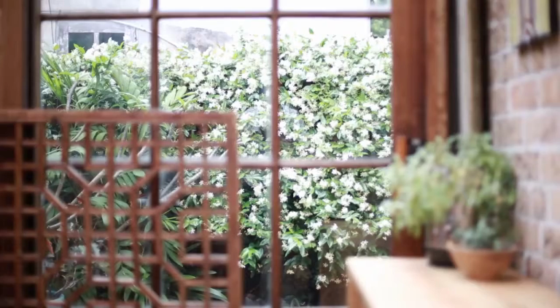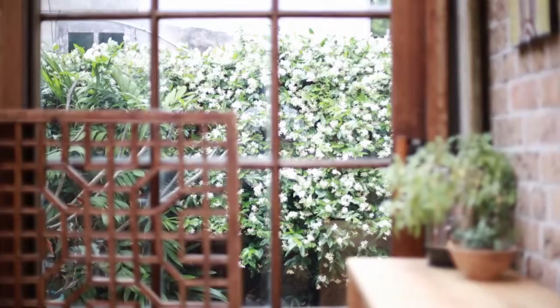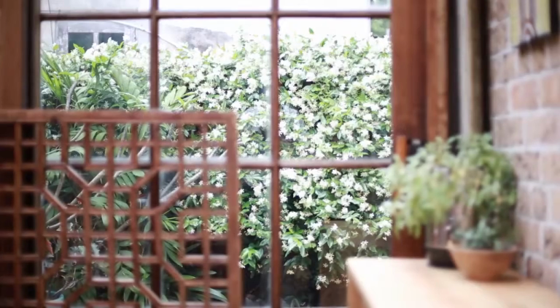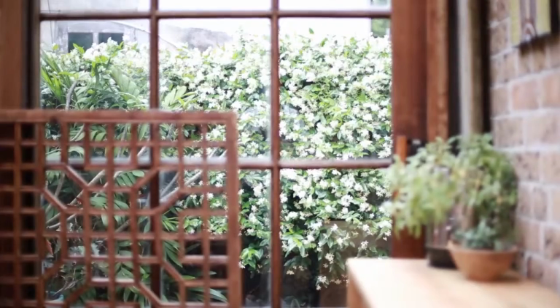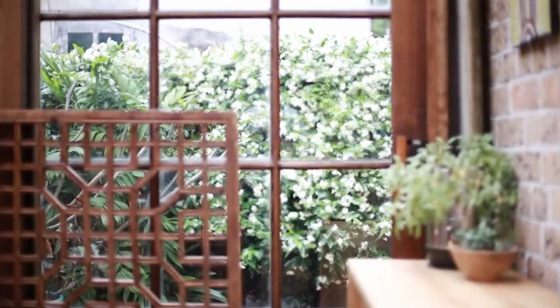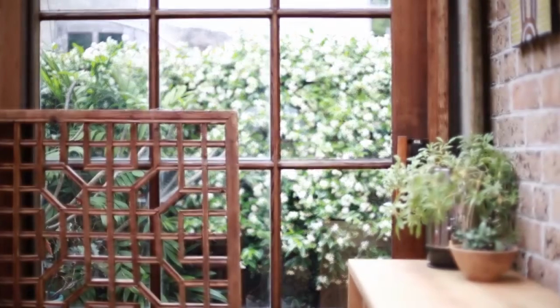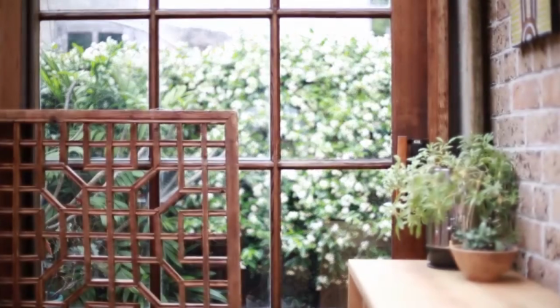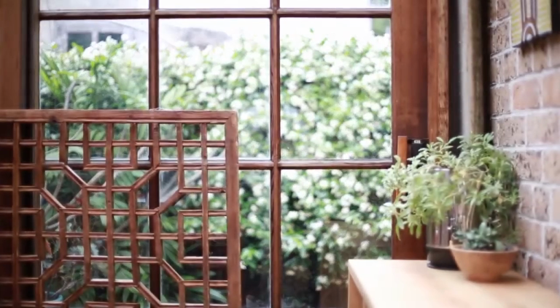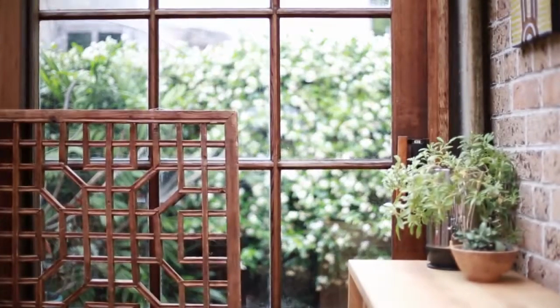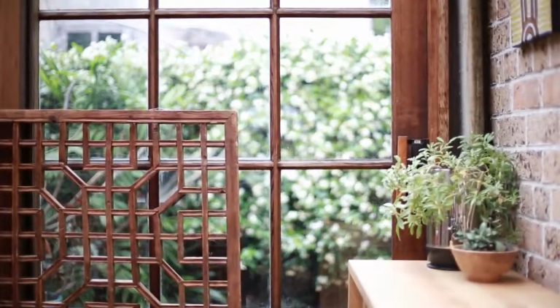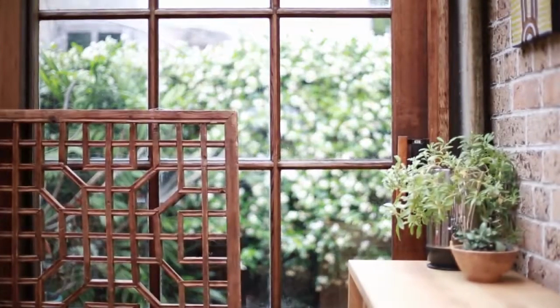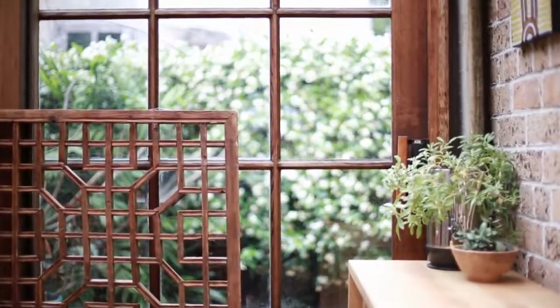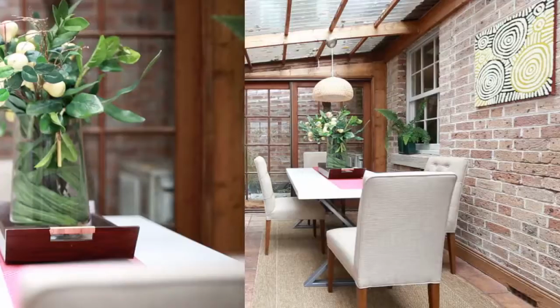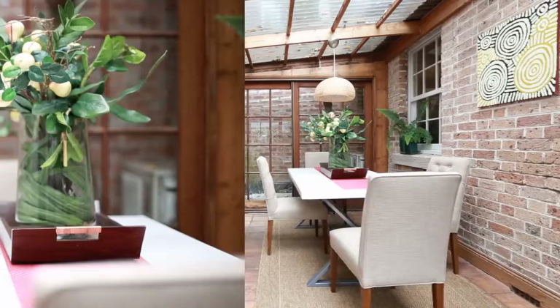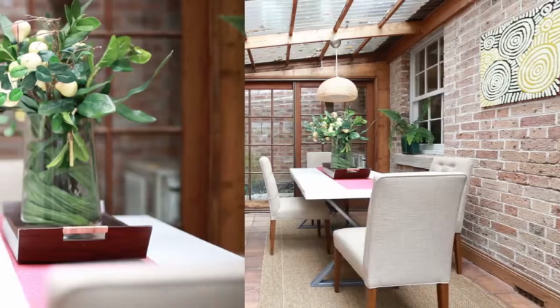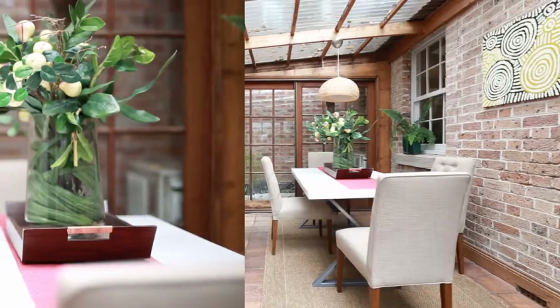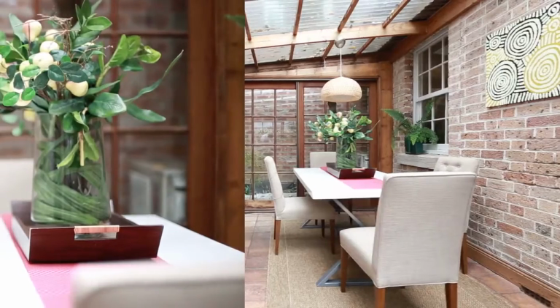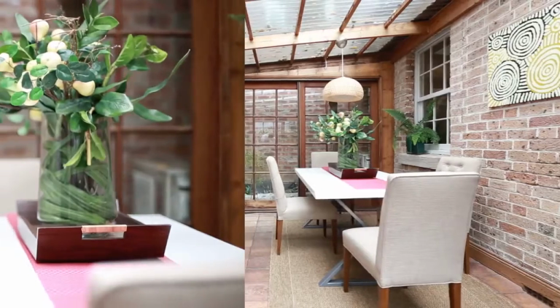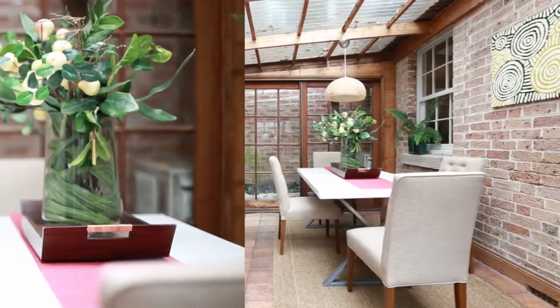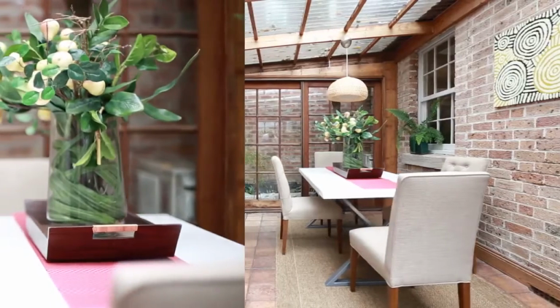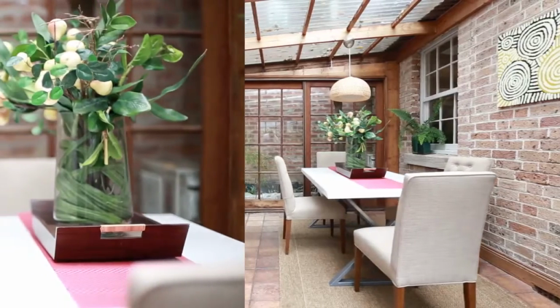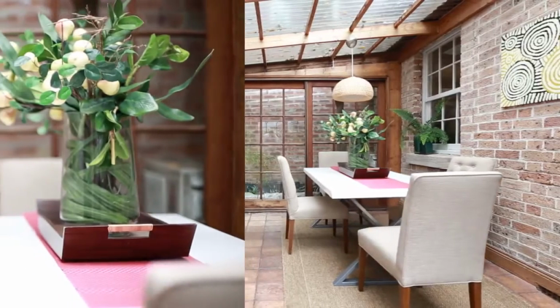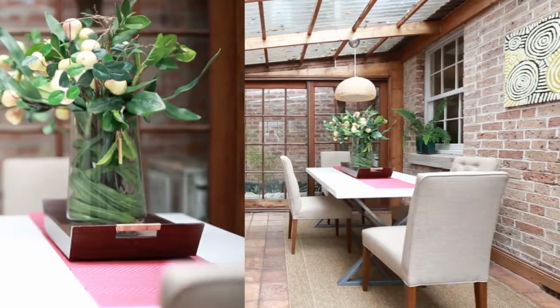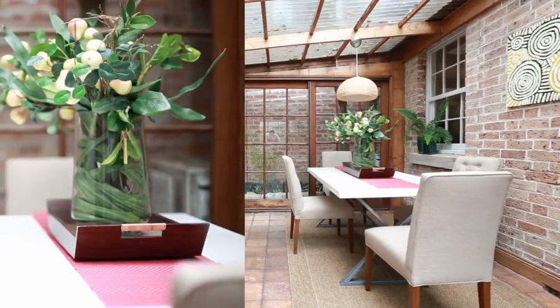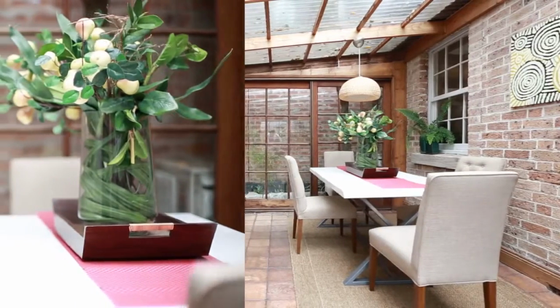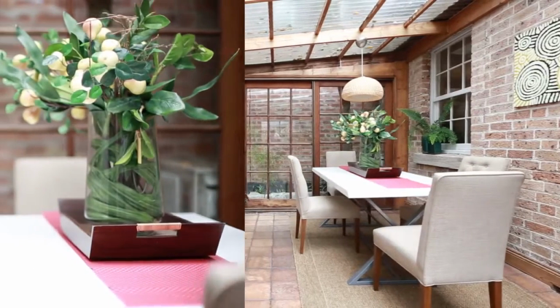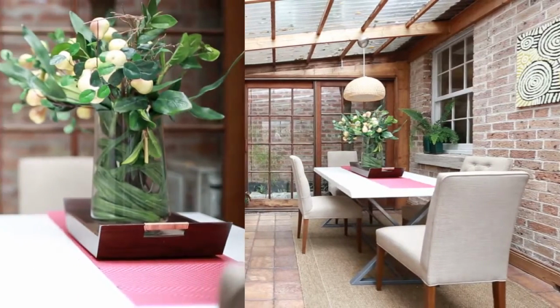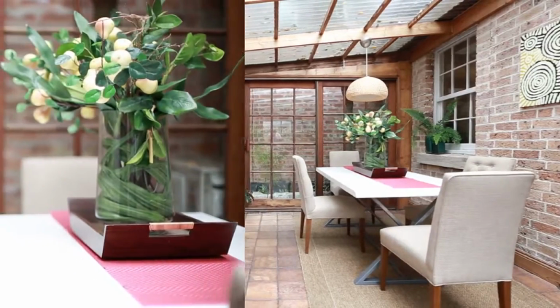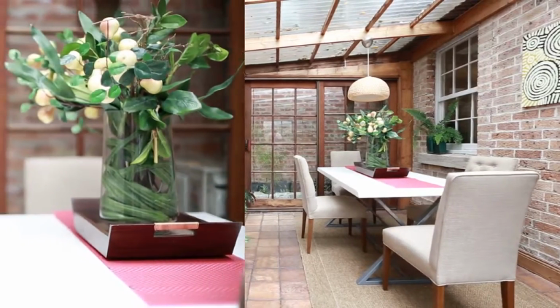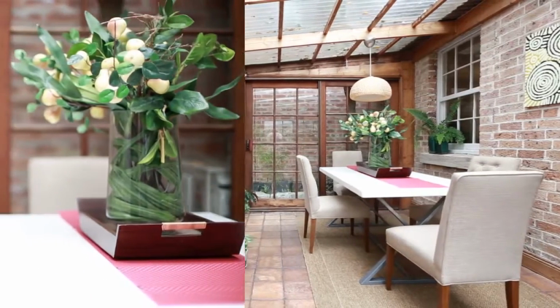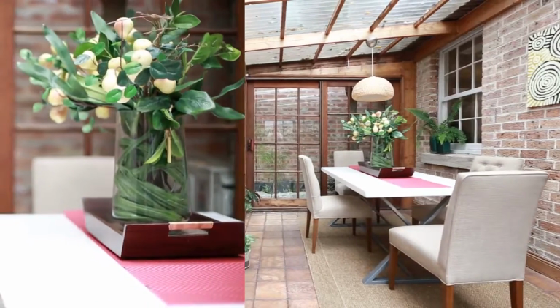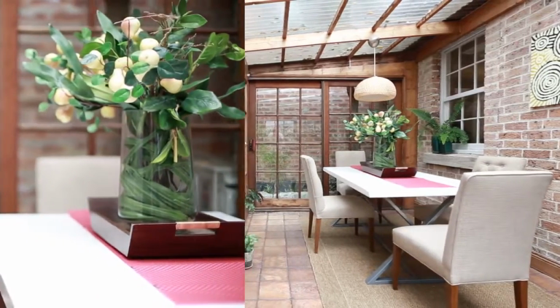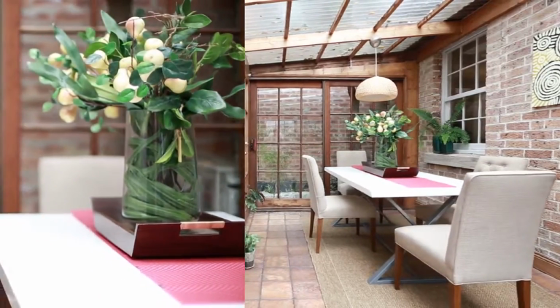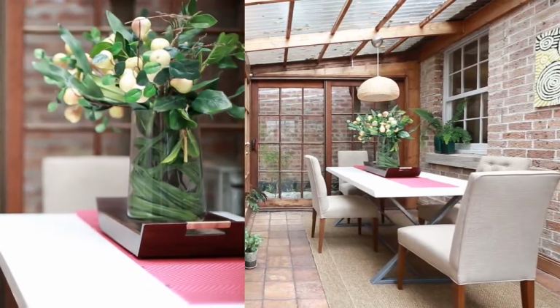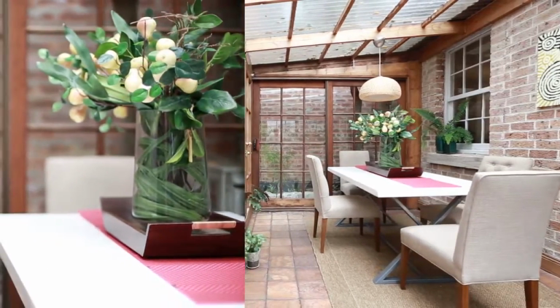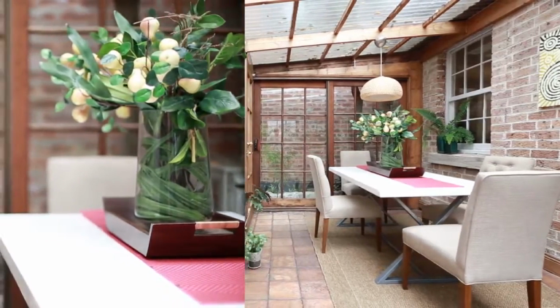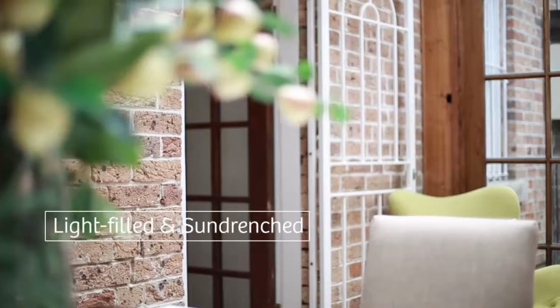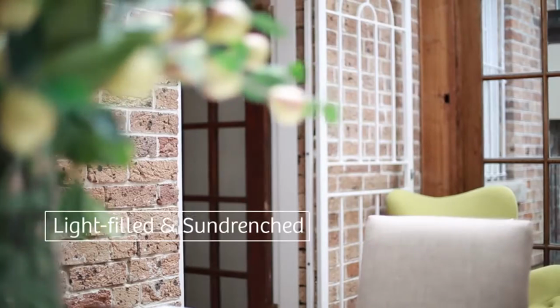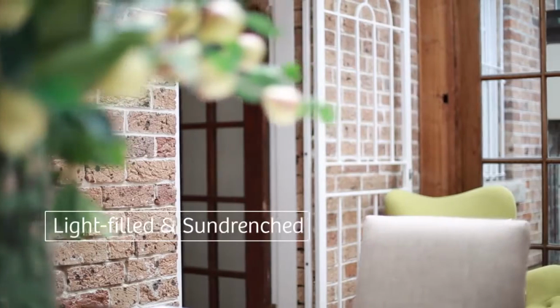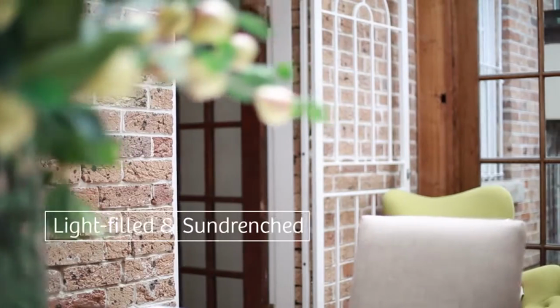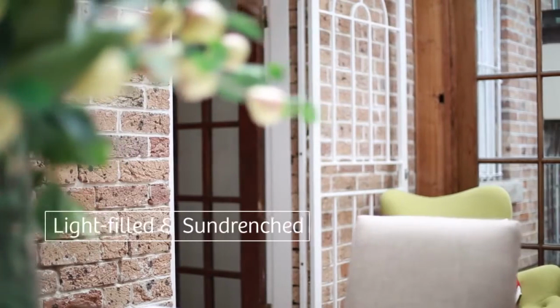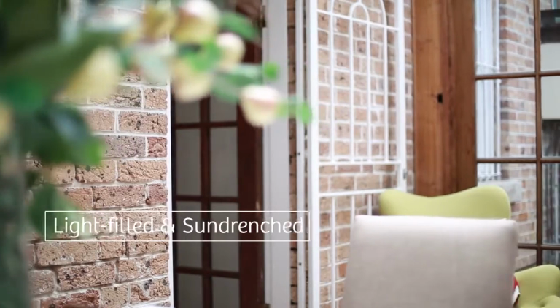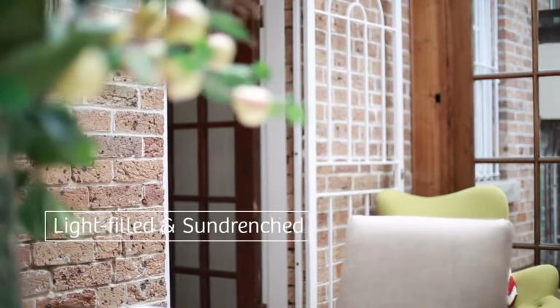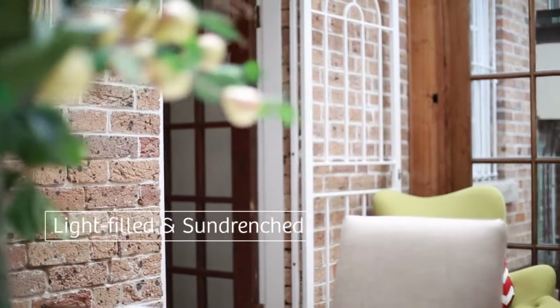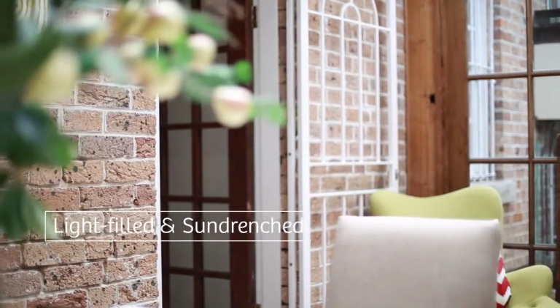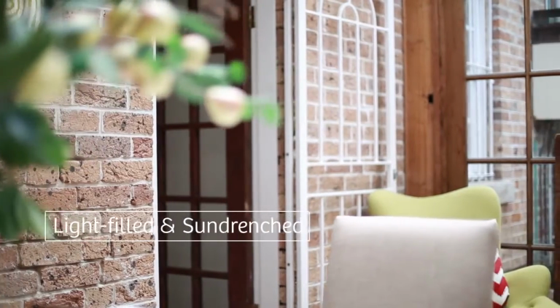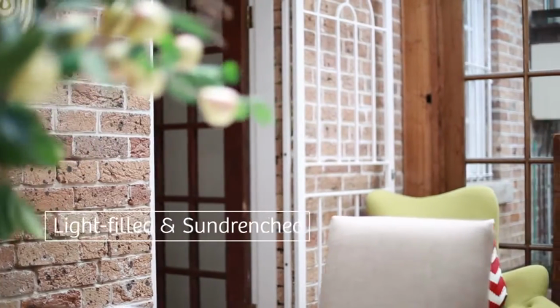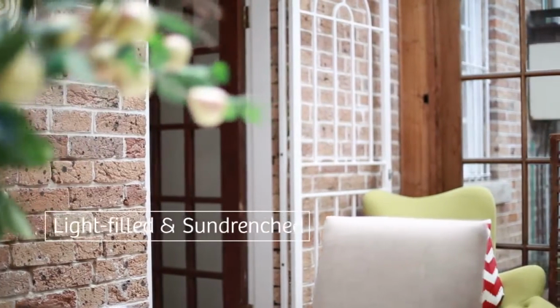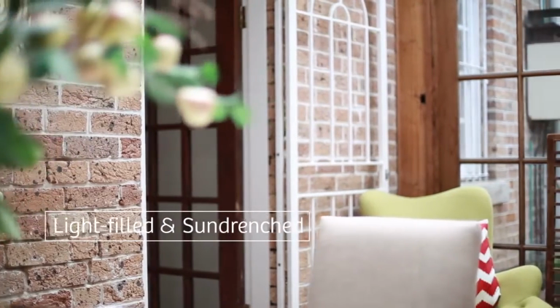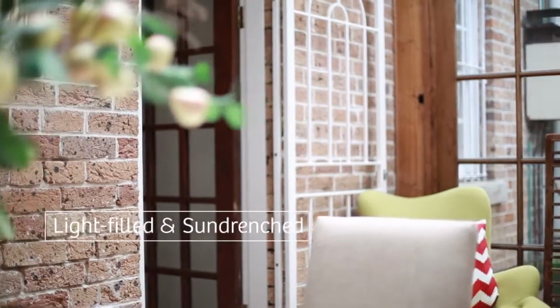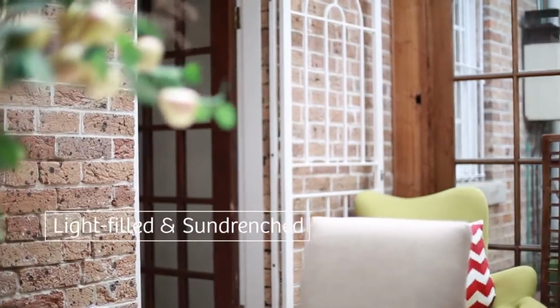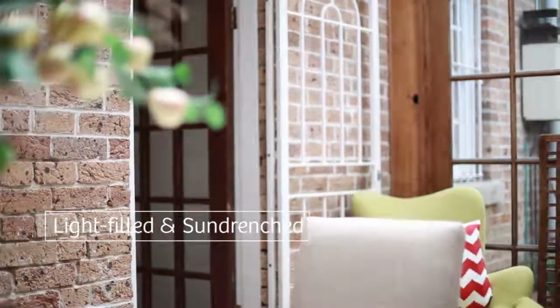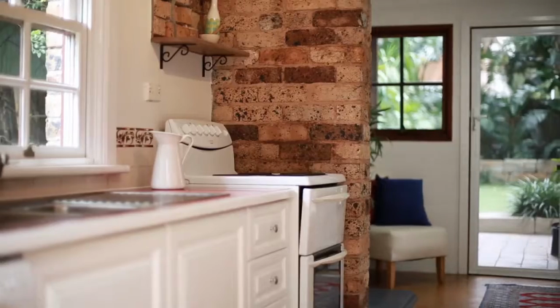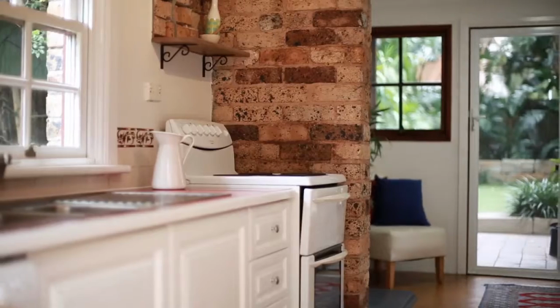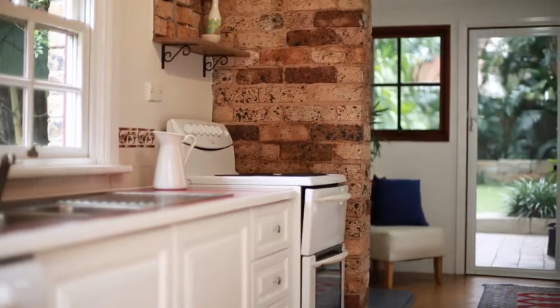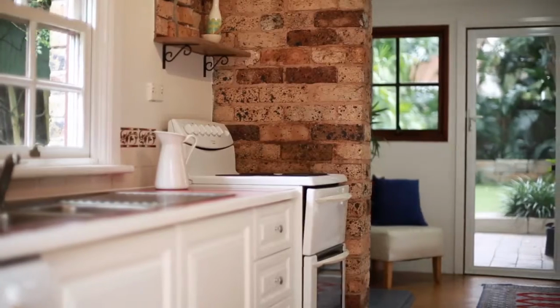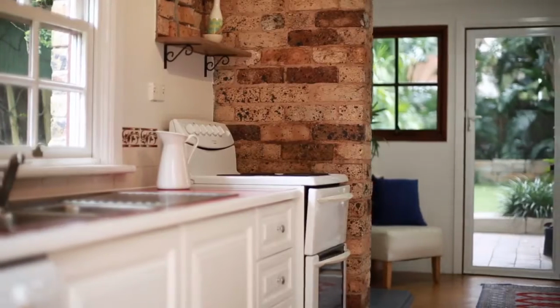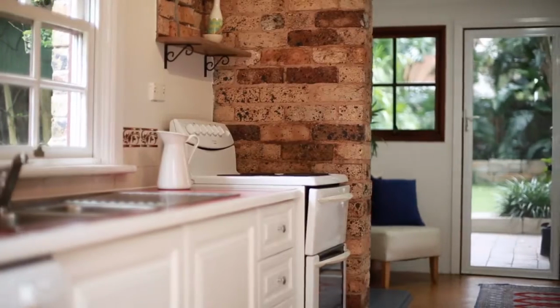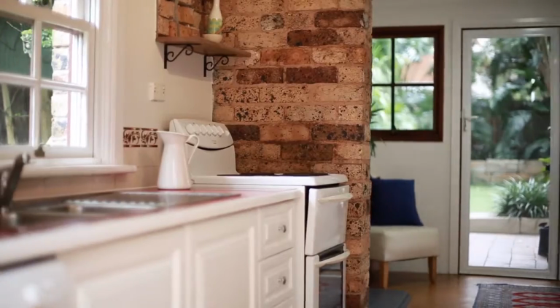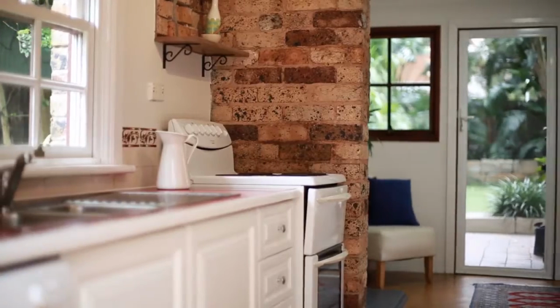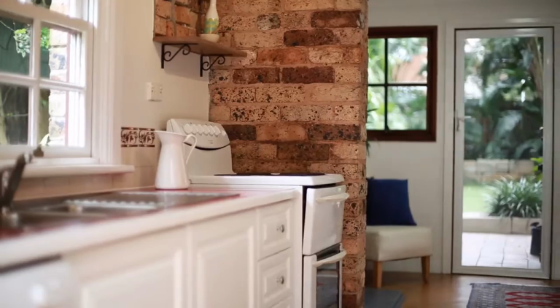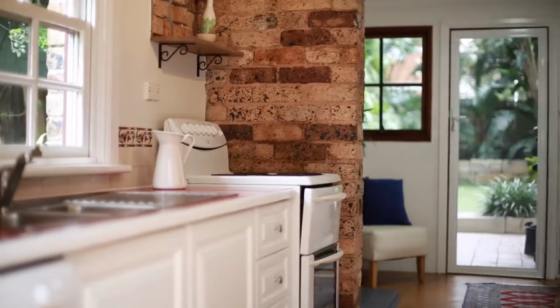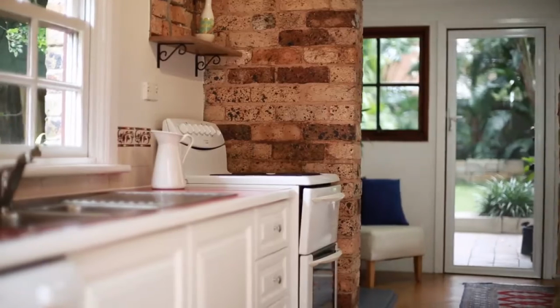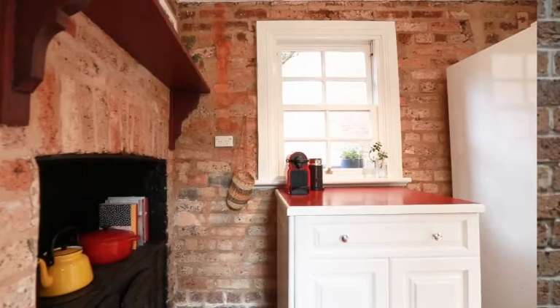What I love about this dining room is it's the central part of the home. It's light-filled, it's sun-drenched, and it connects through to the kitchen.